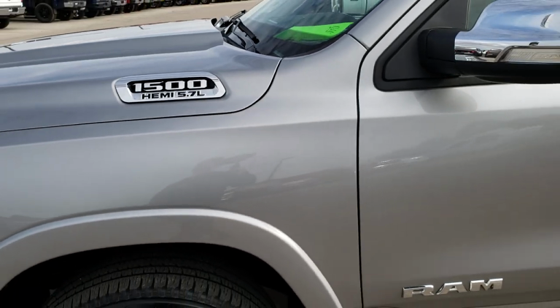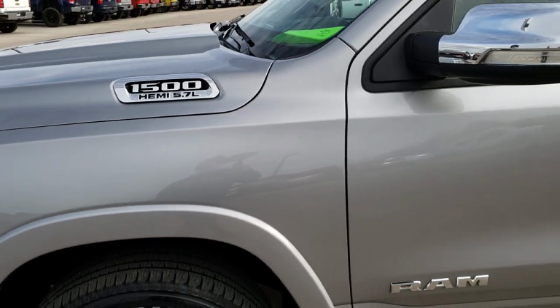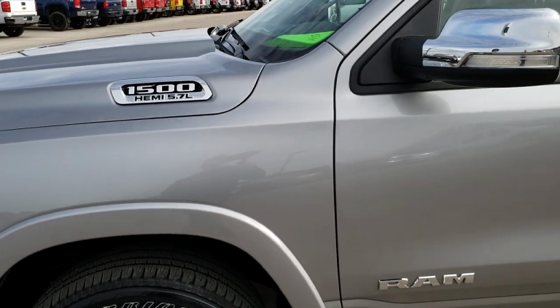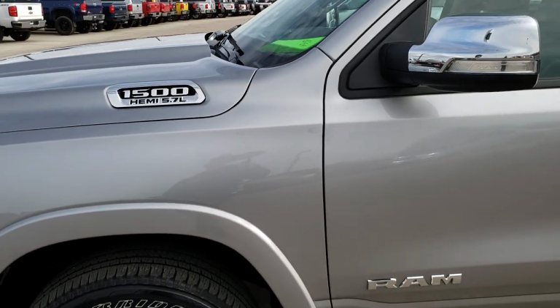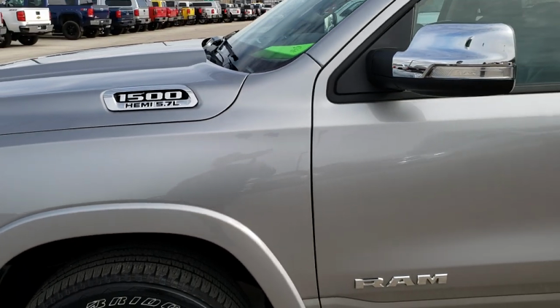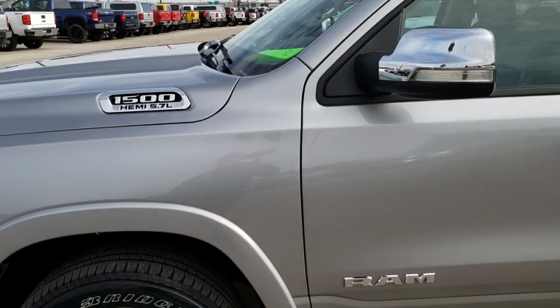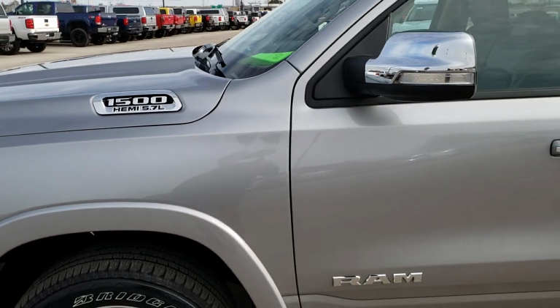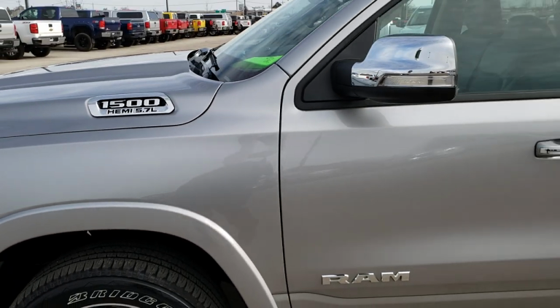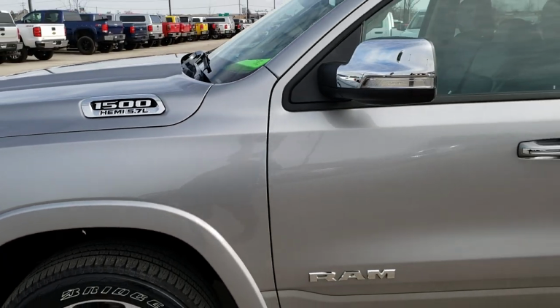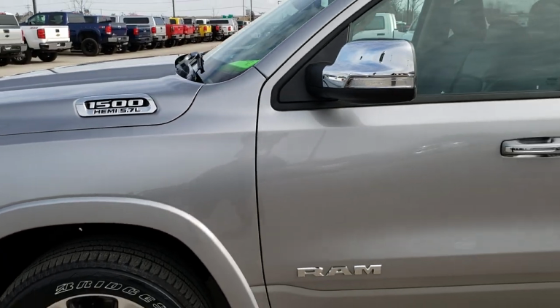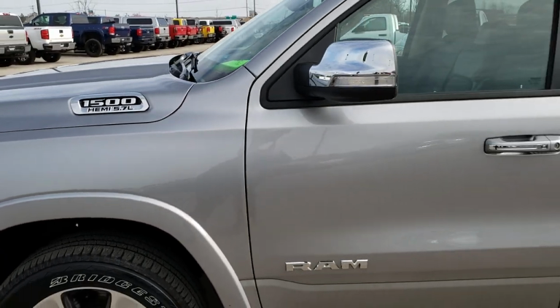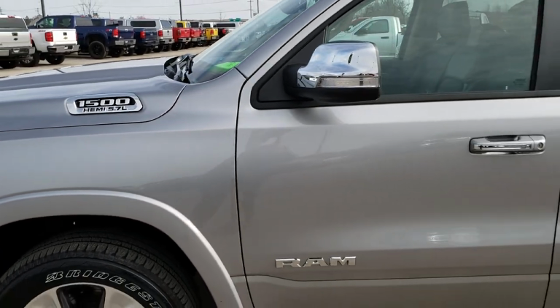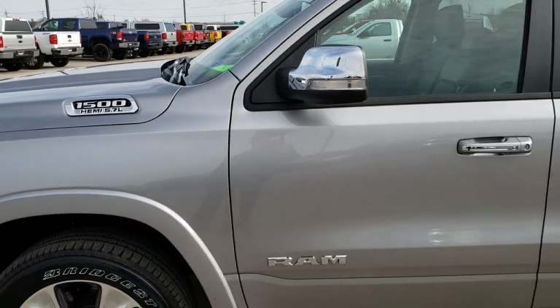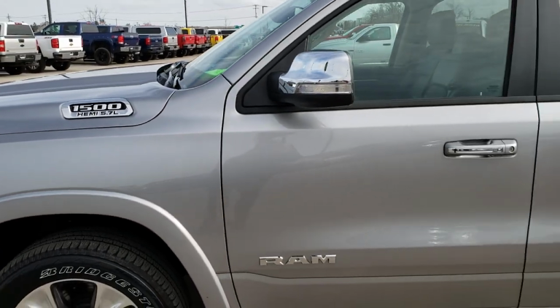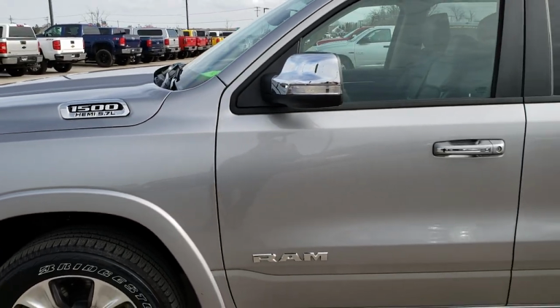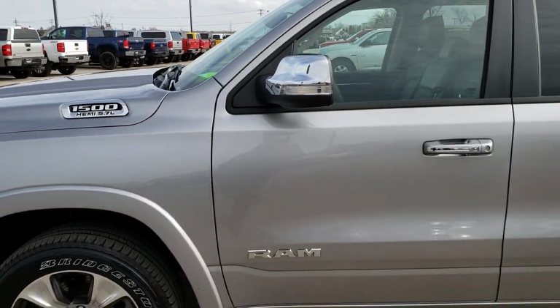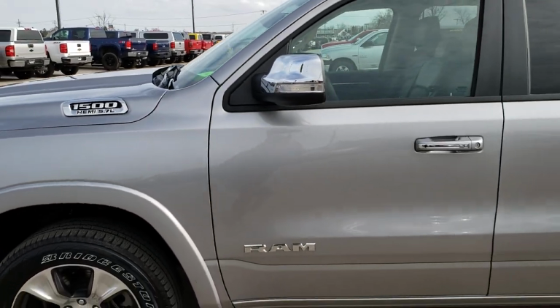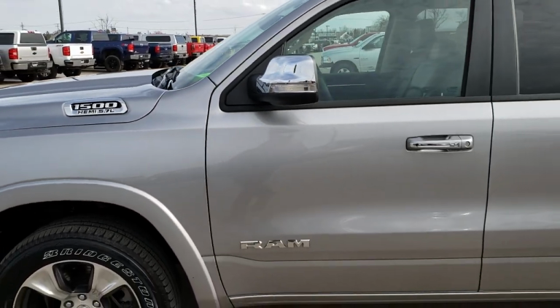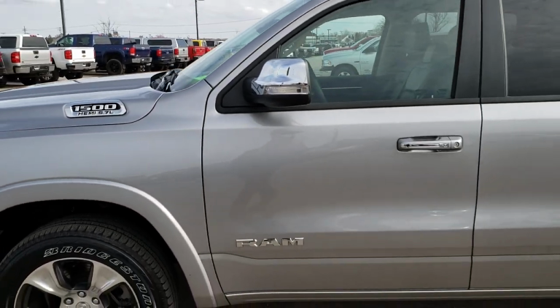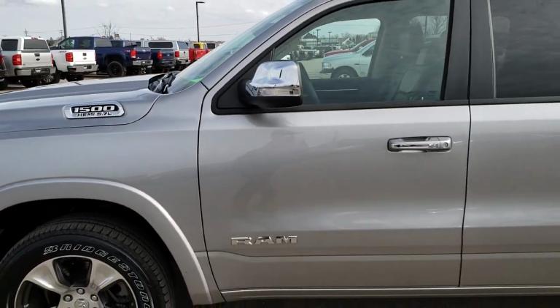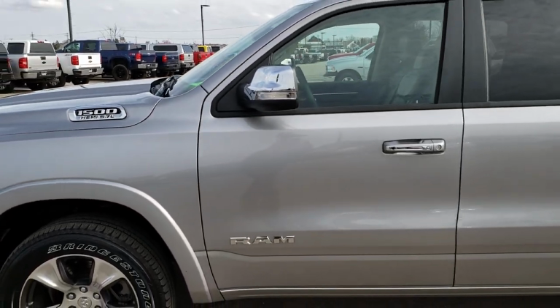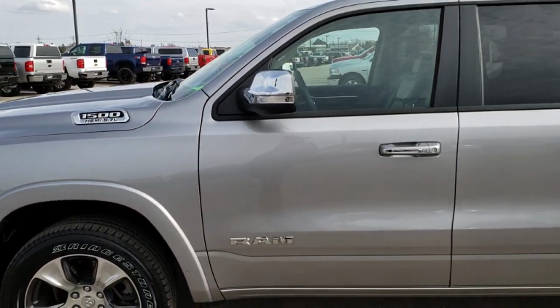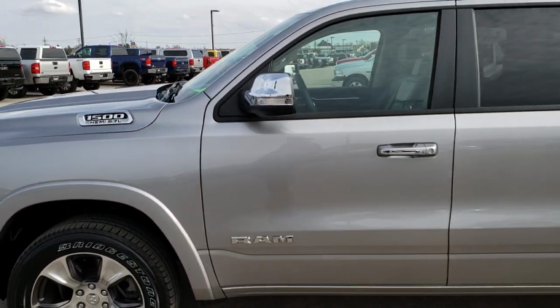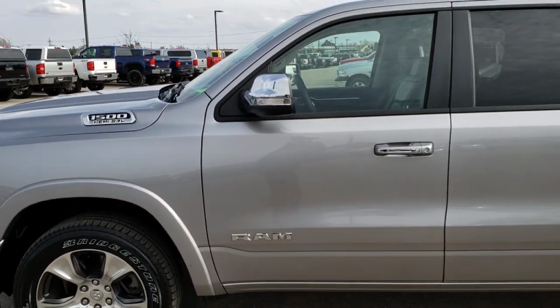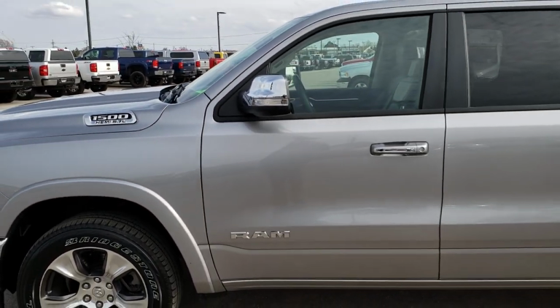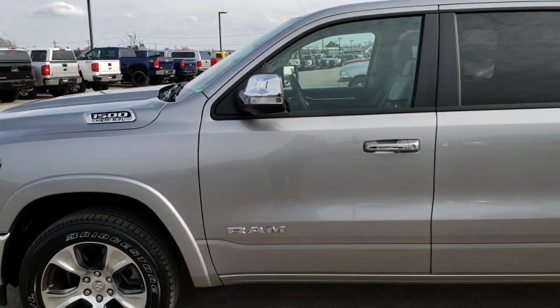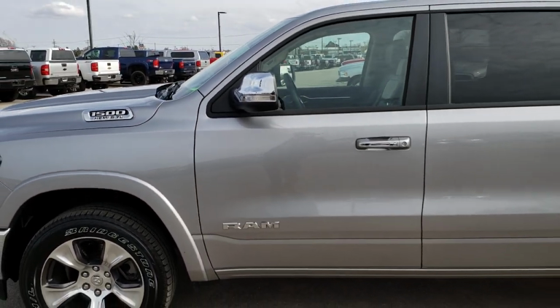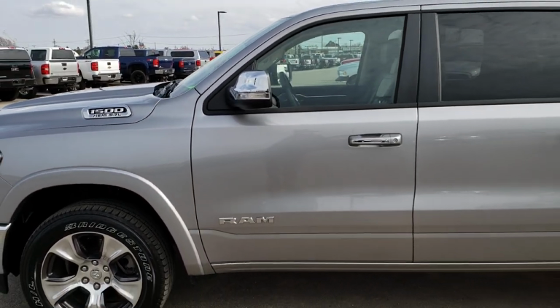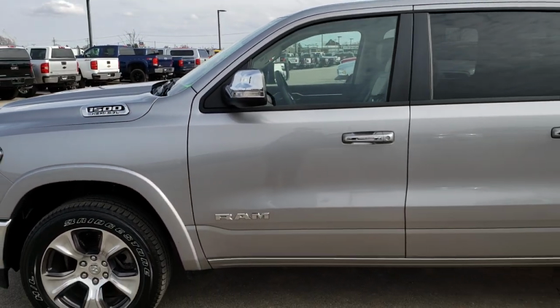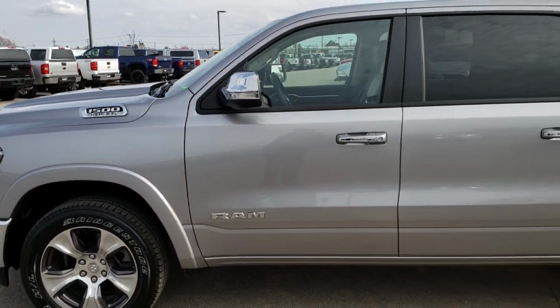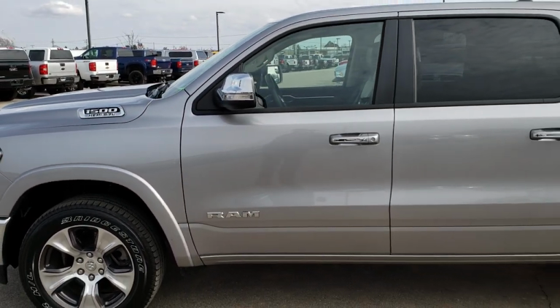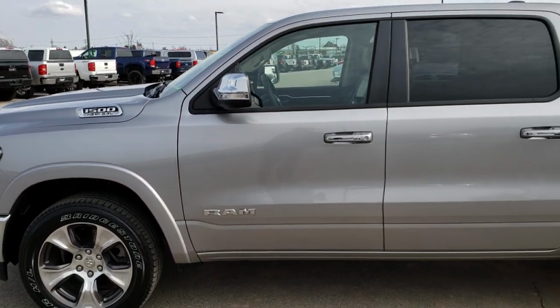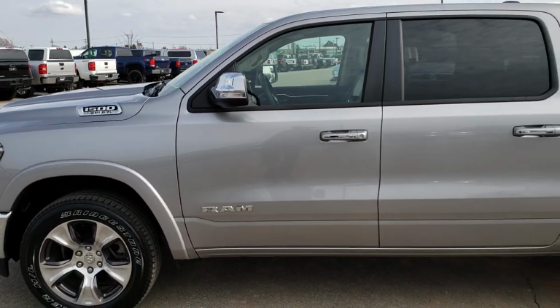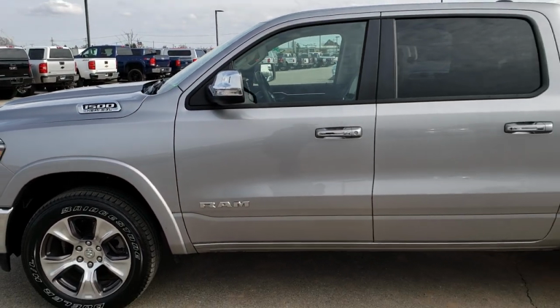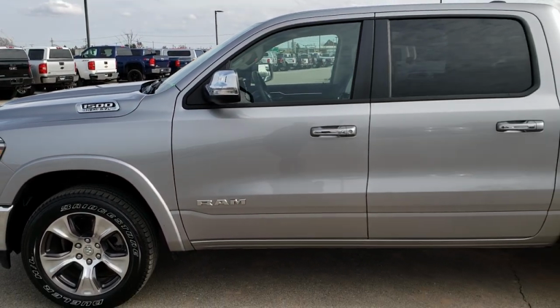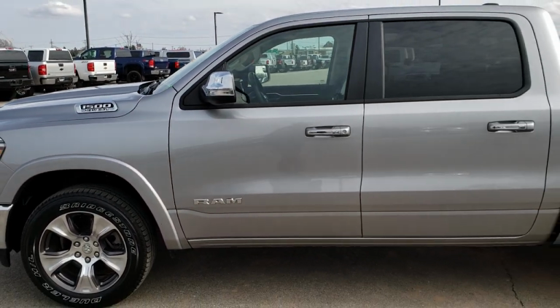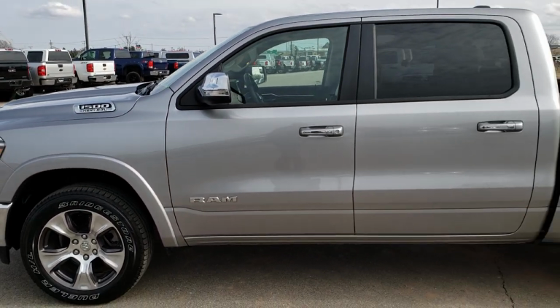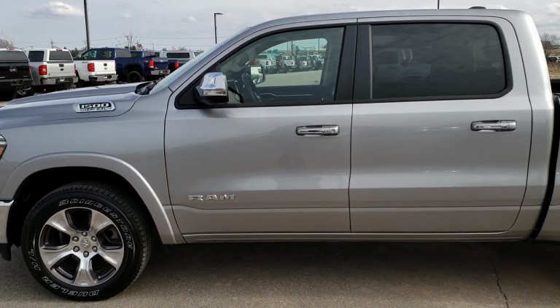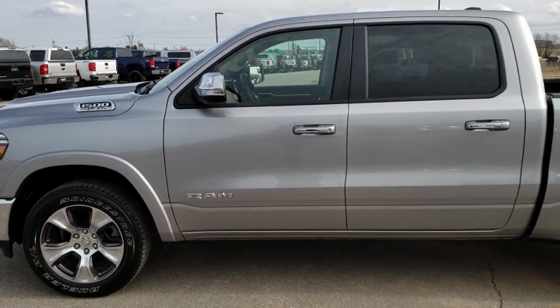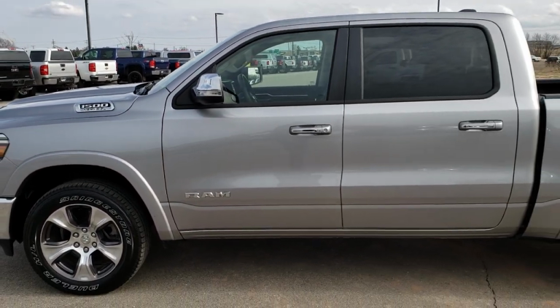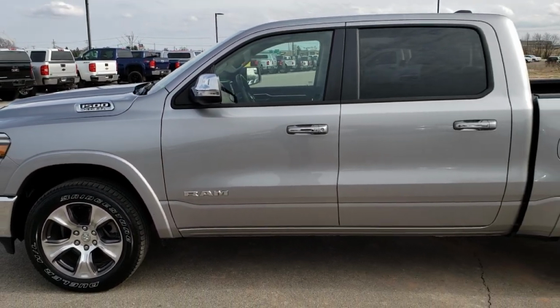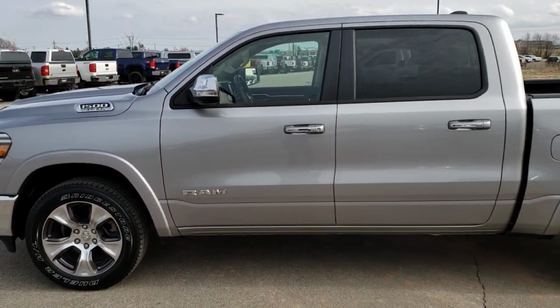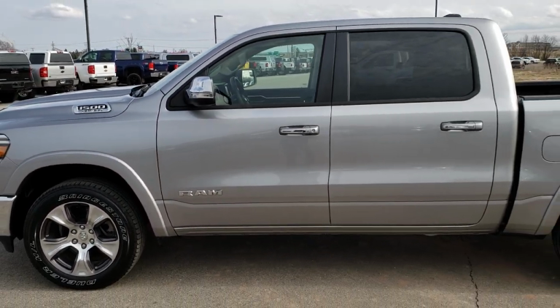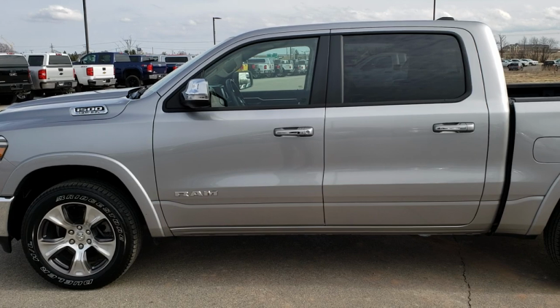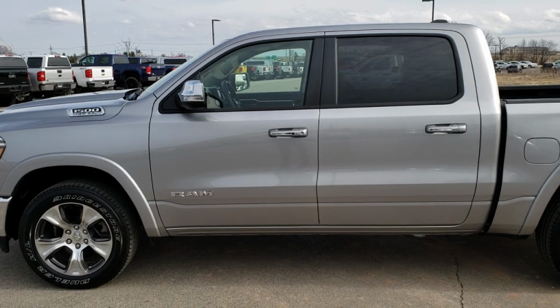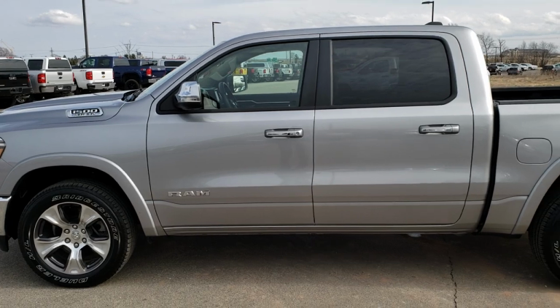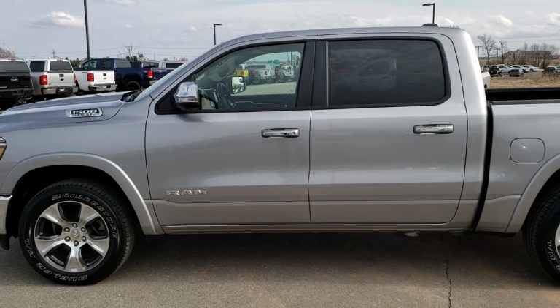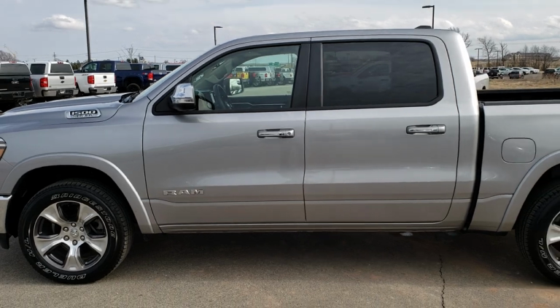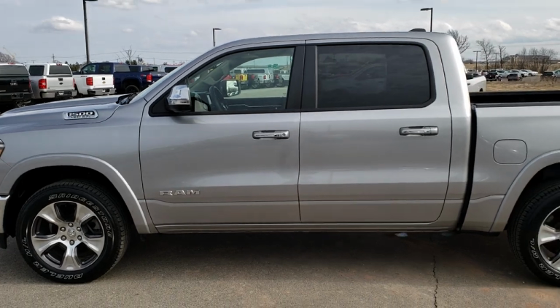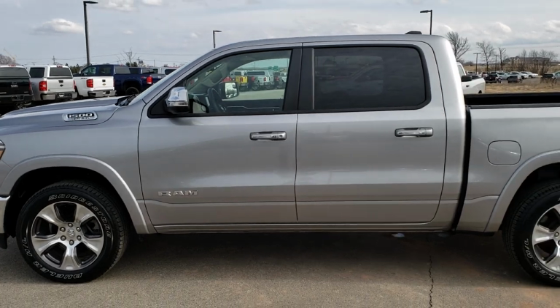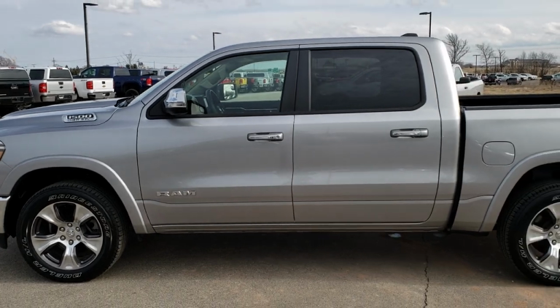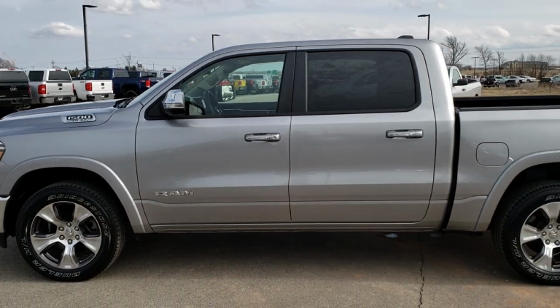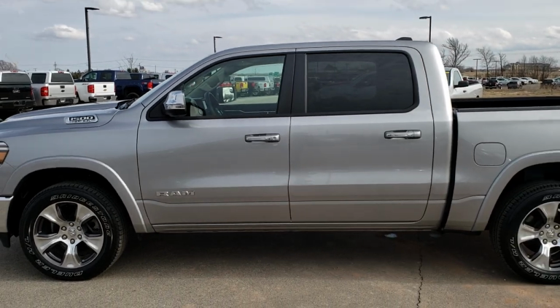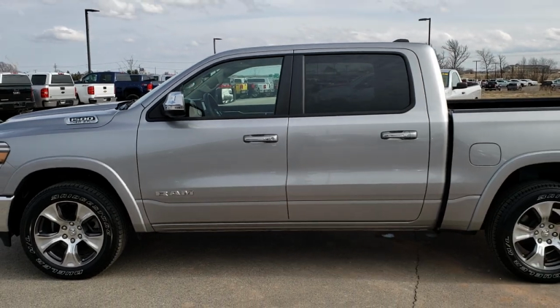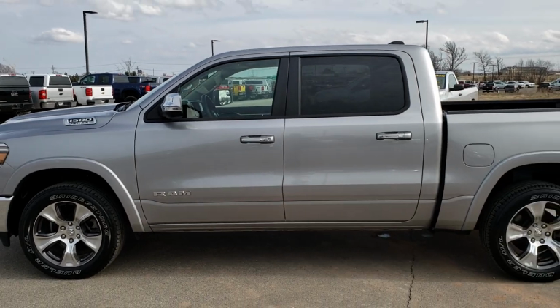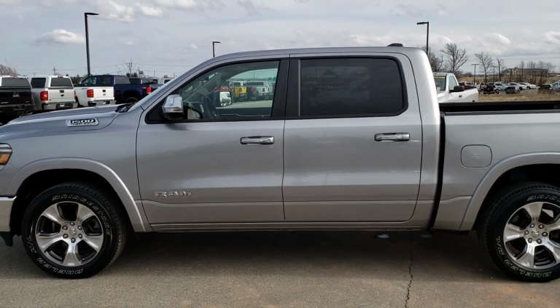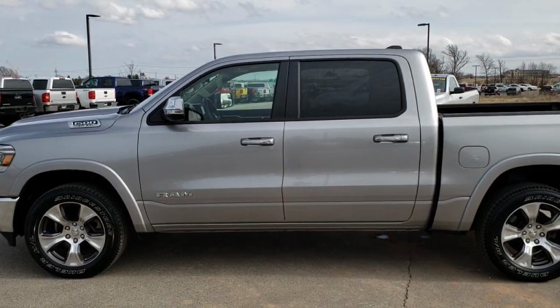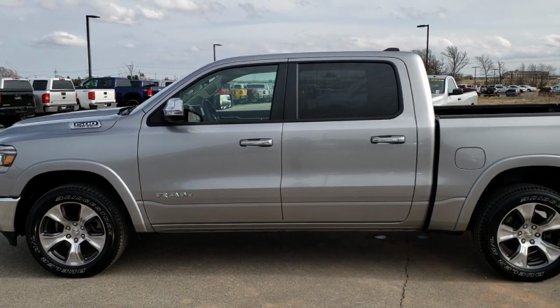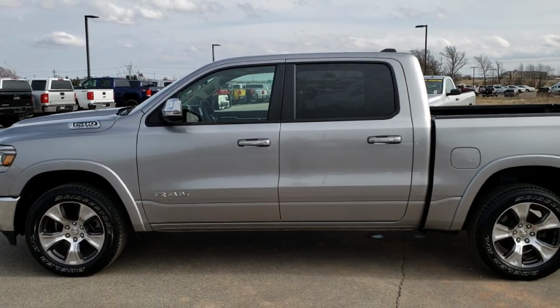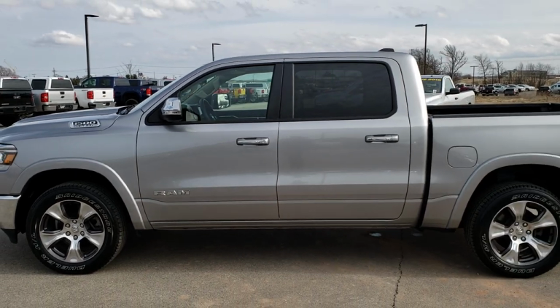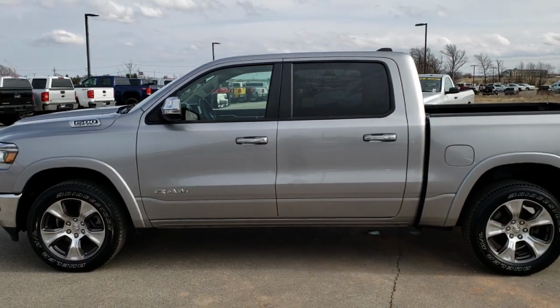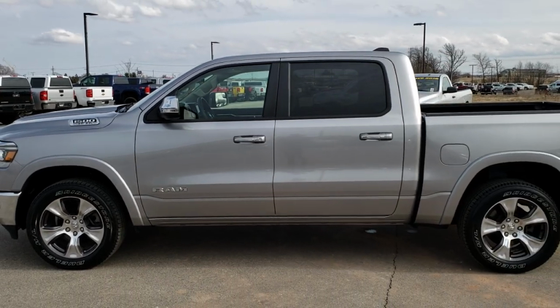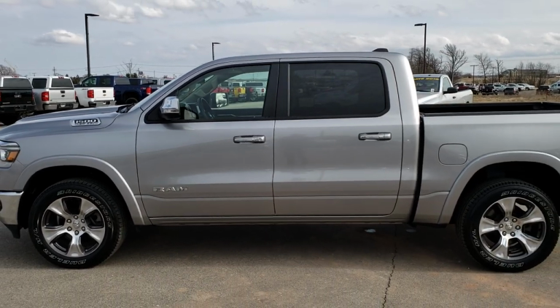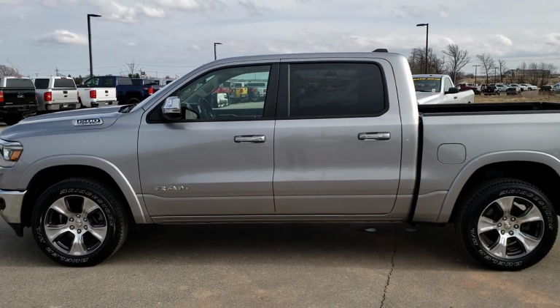This truck was bought brand new from us, locally owned, traded in on a brand new one, and just about as clean as they get.